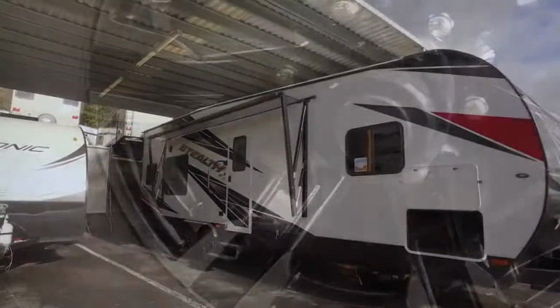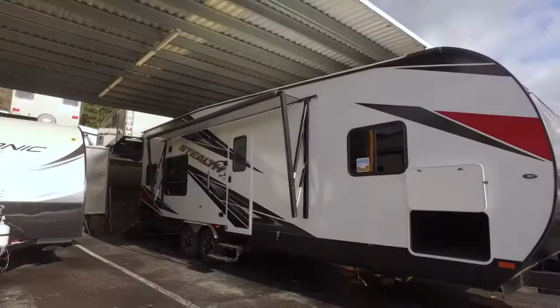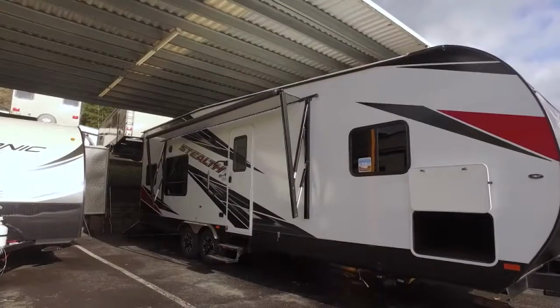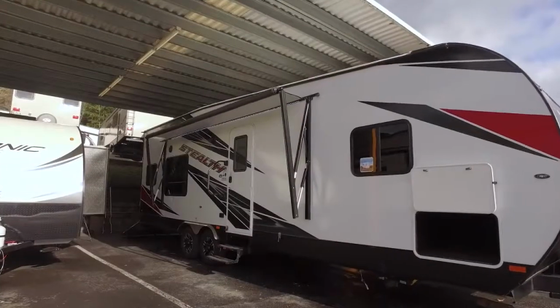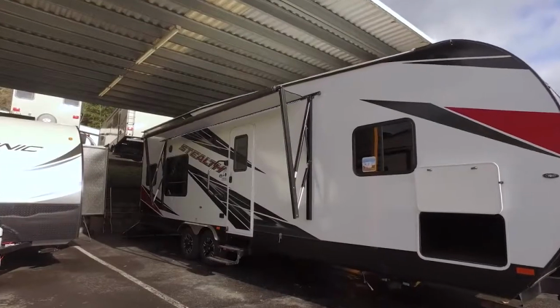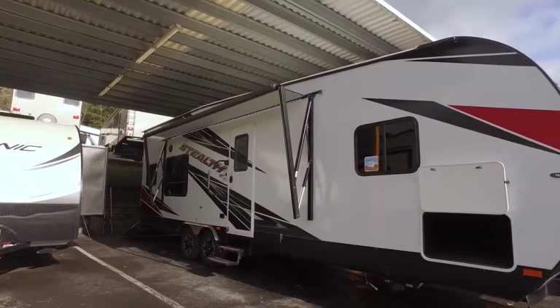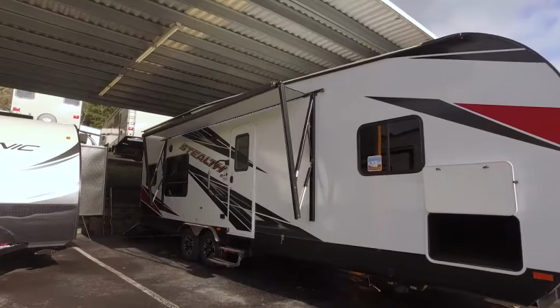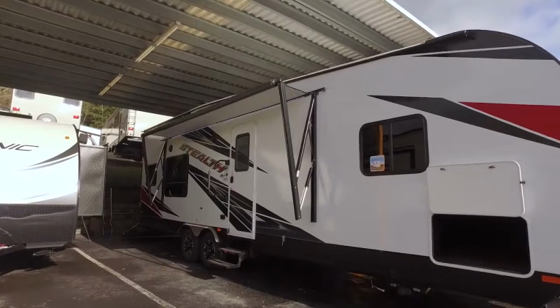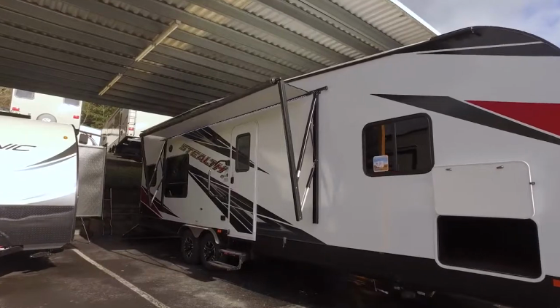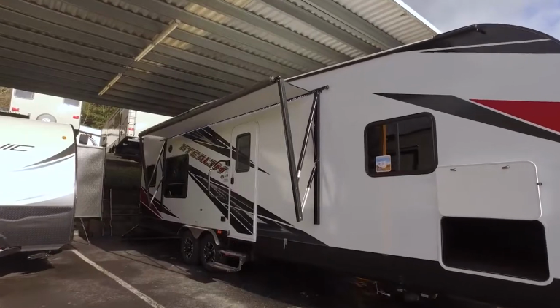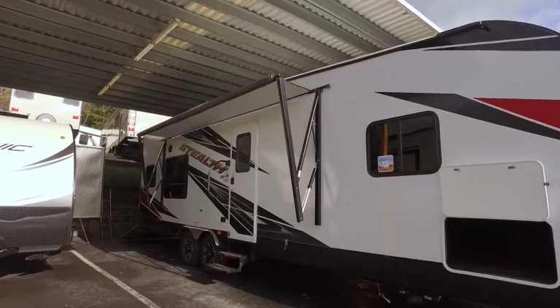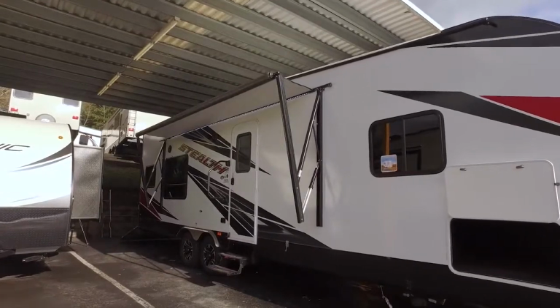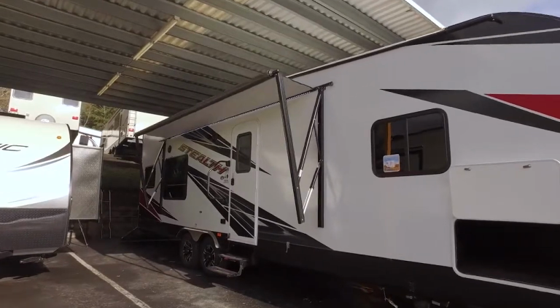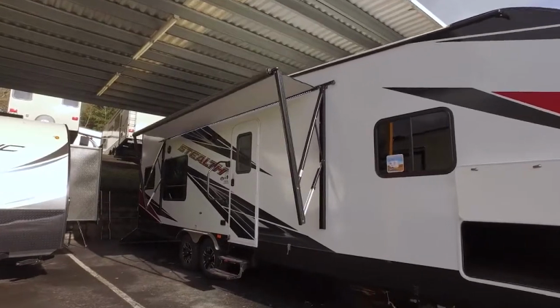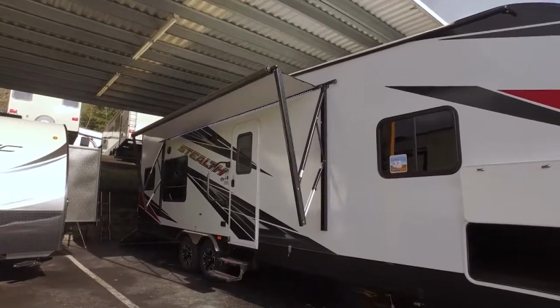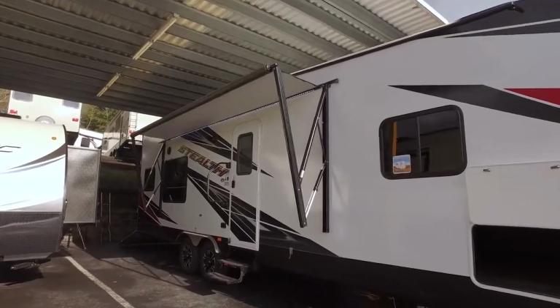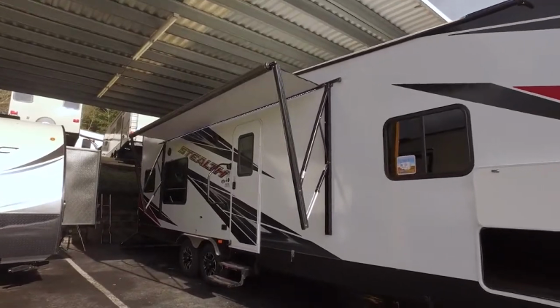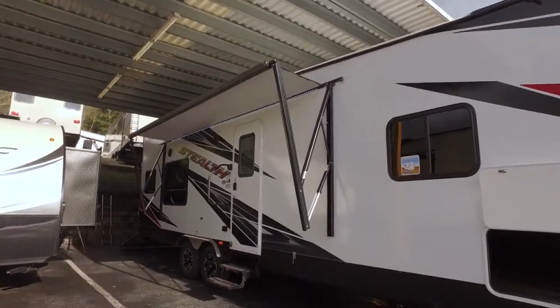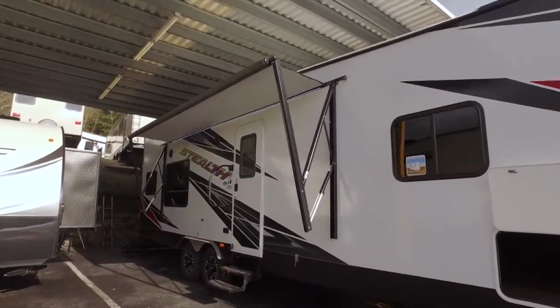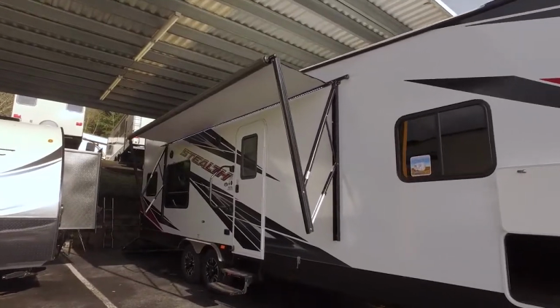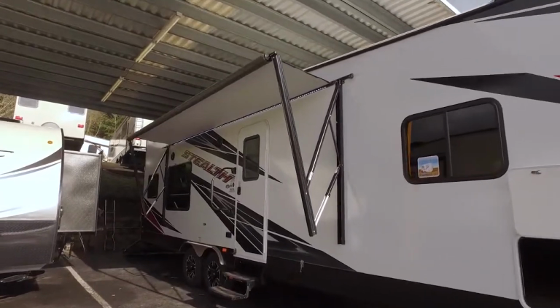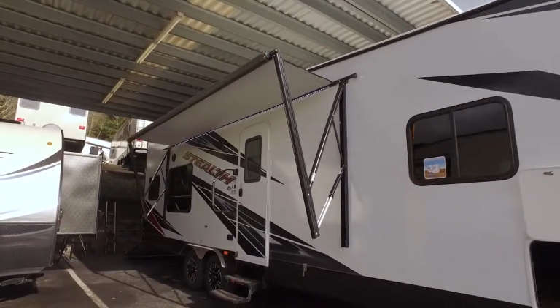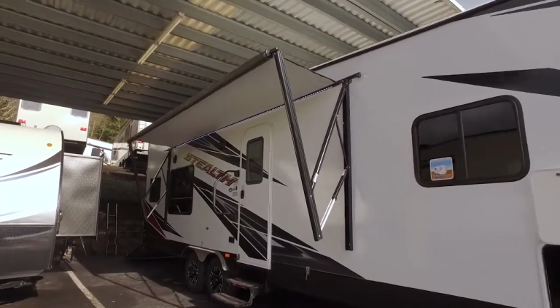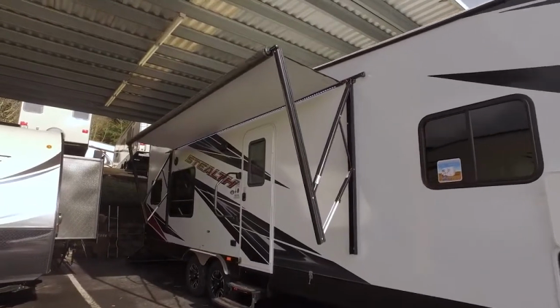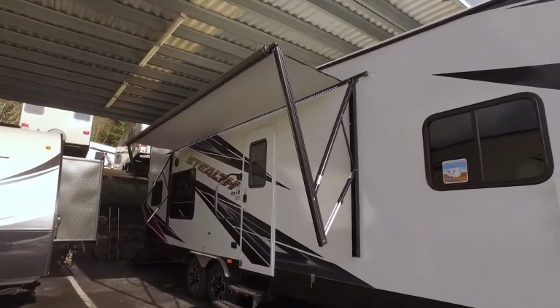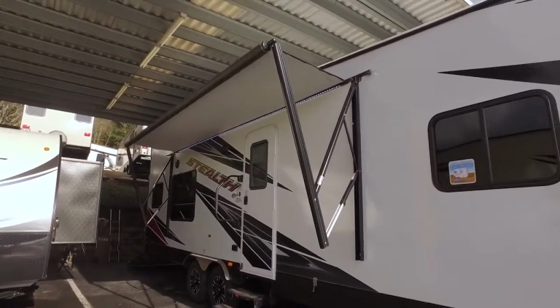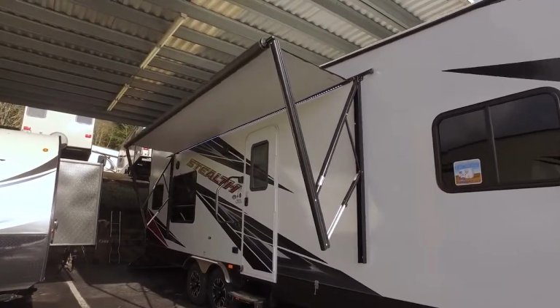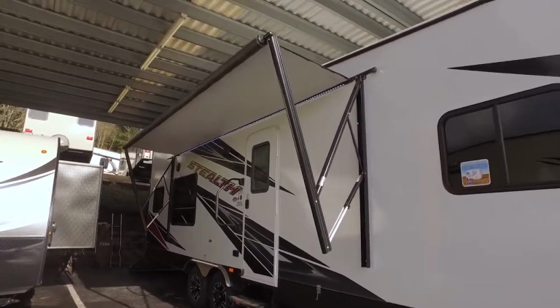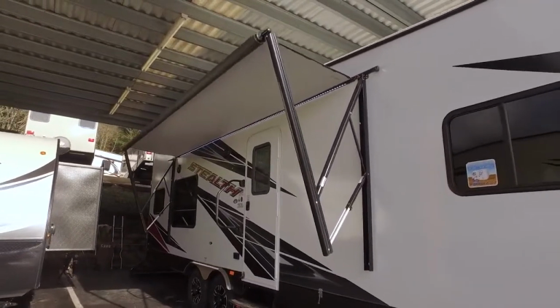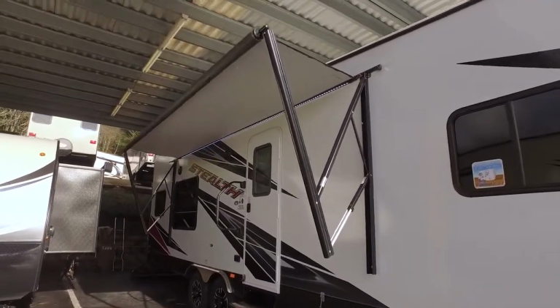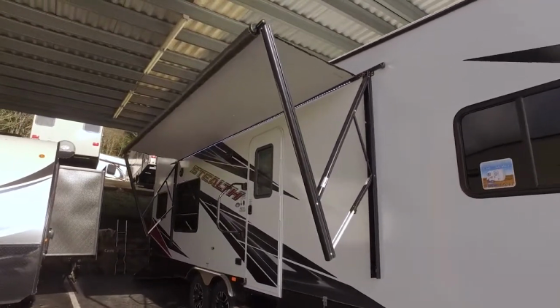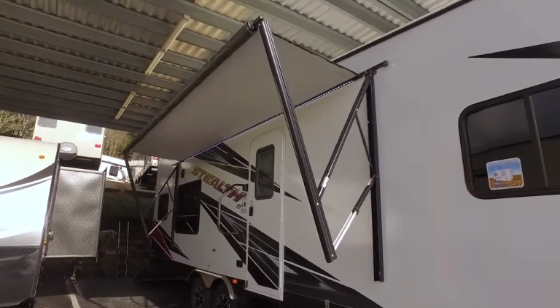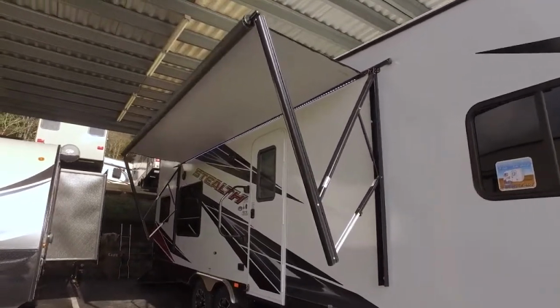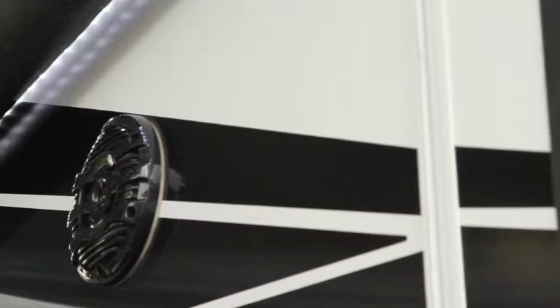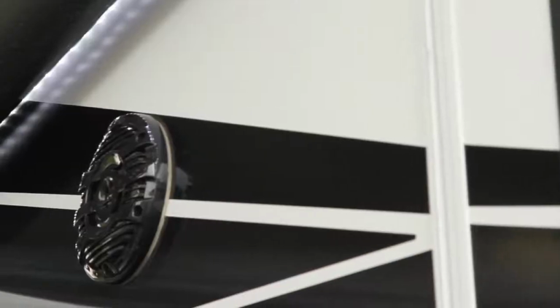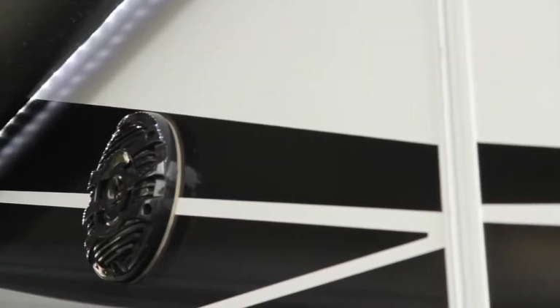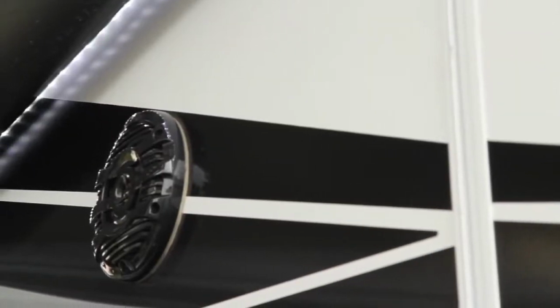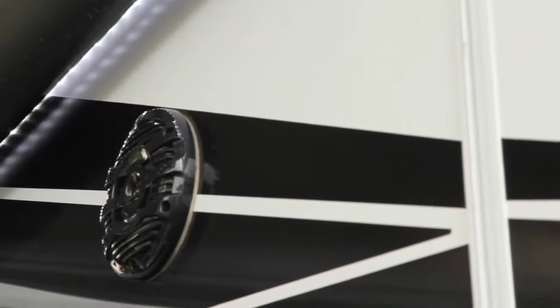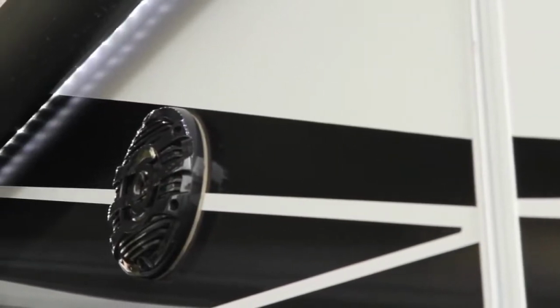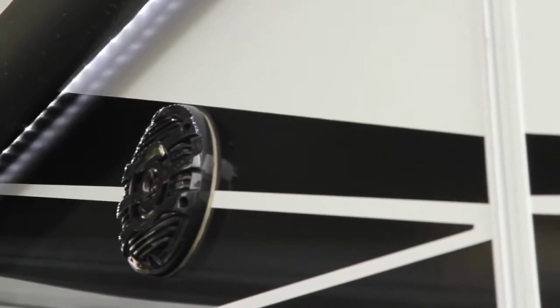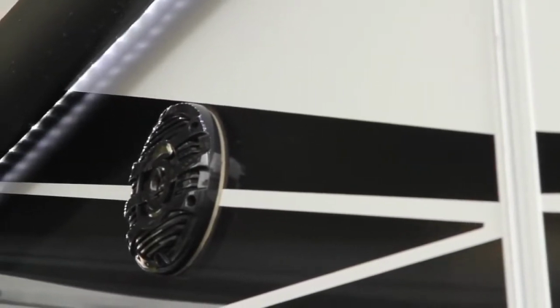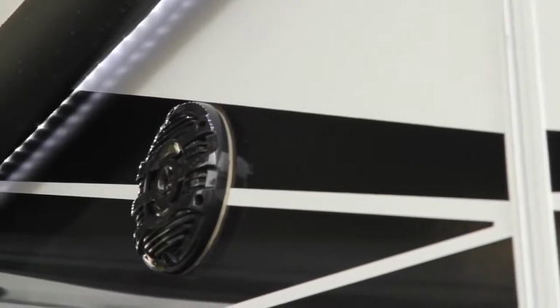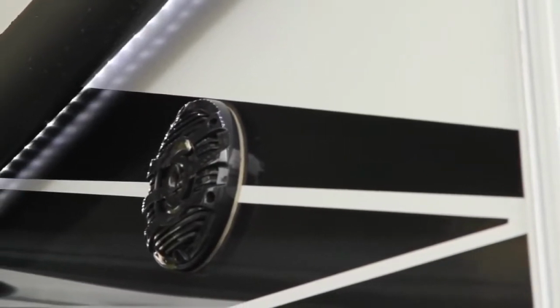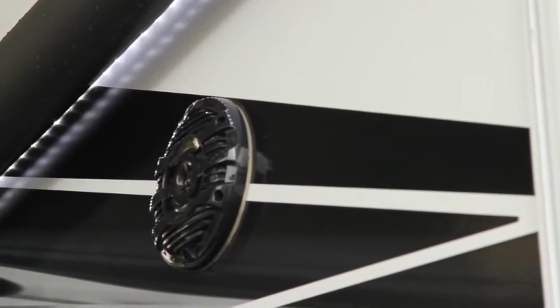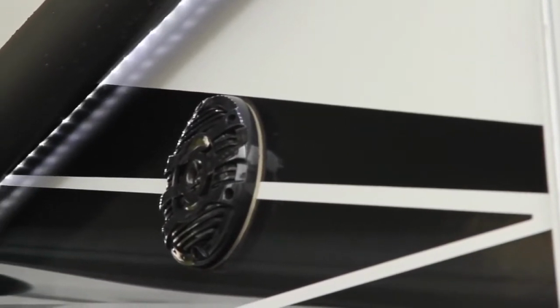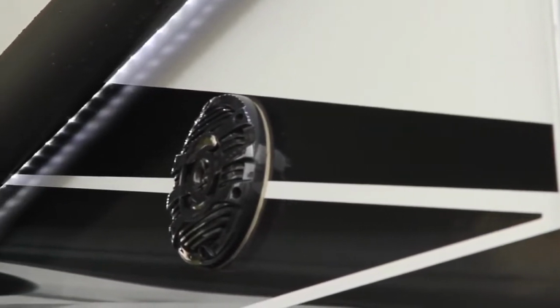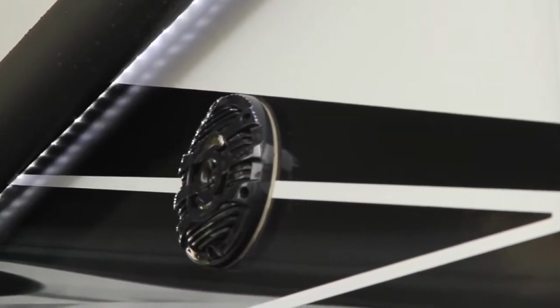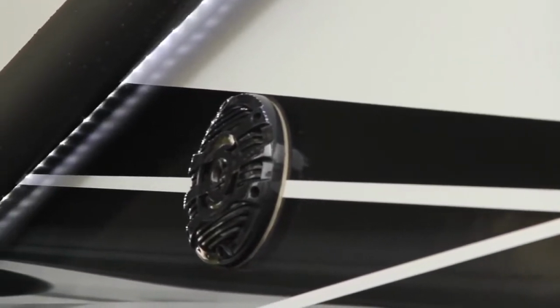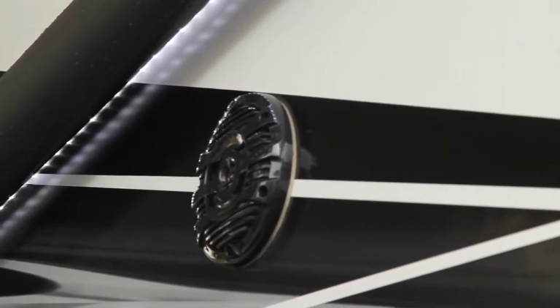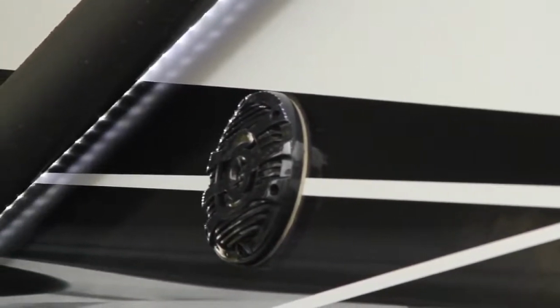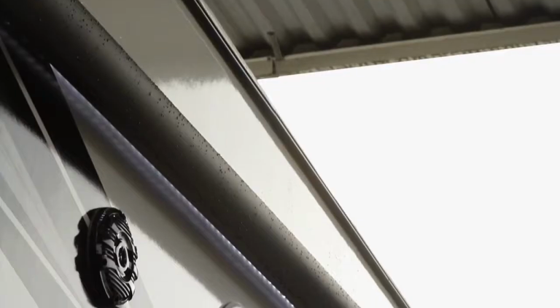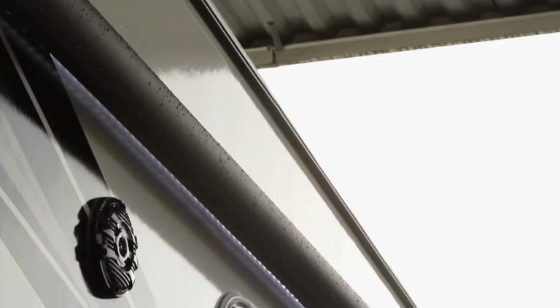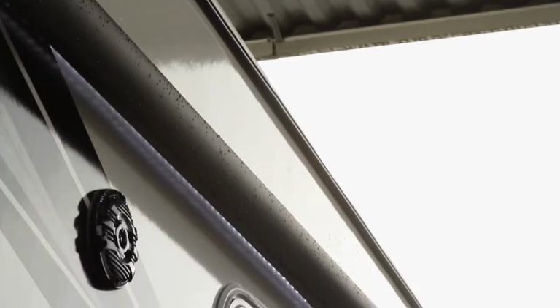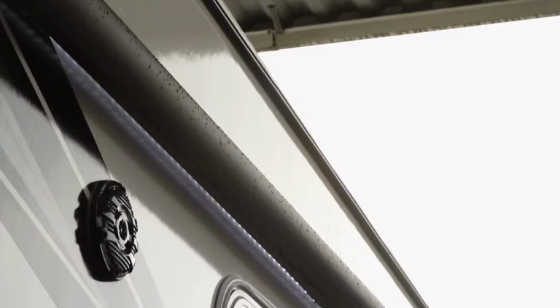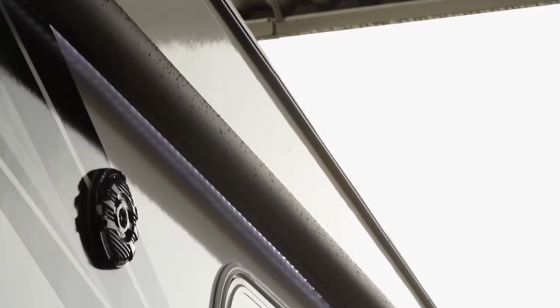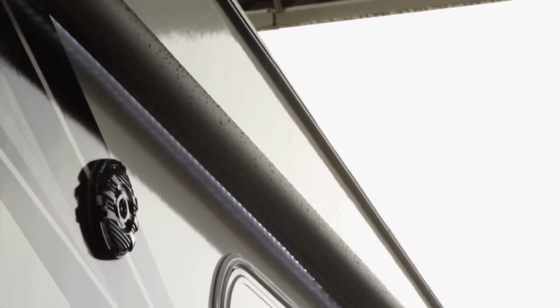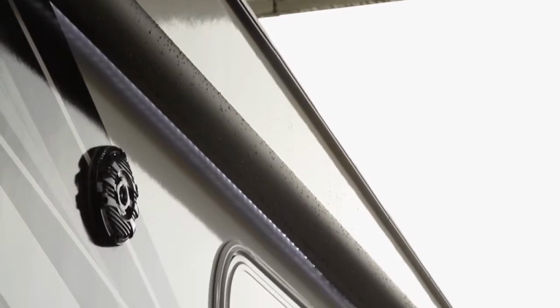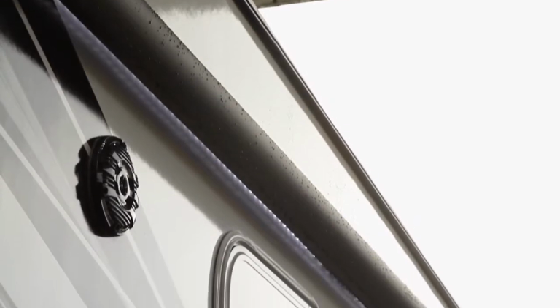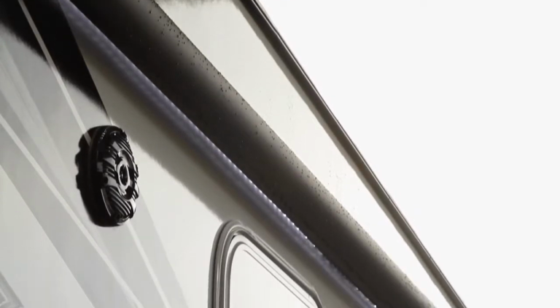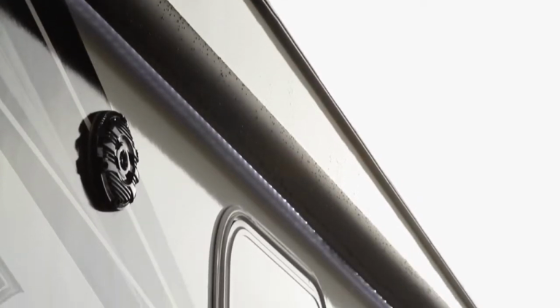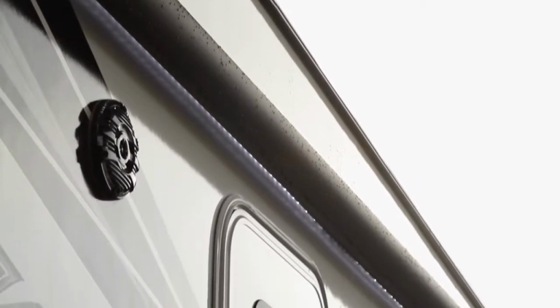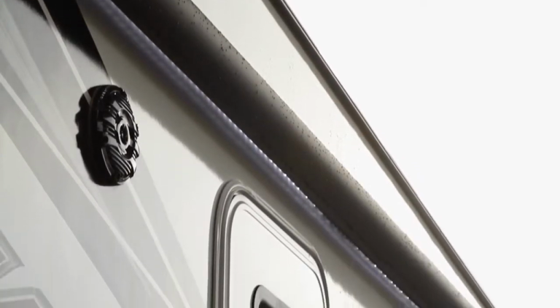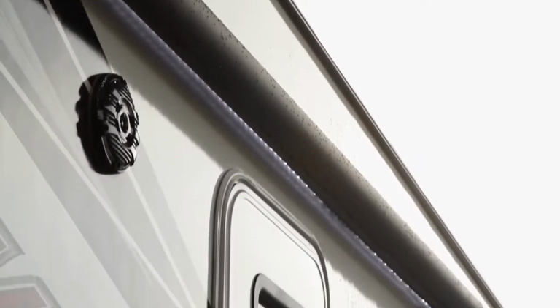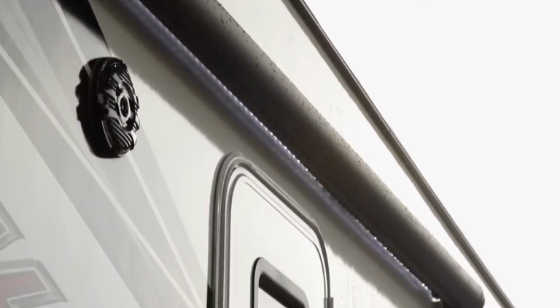Keep the party going rain or shine thanks to the full-length power awning, energy-efficient LED lighting, and marine-grade outside speakers.